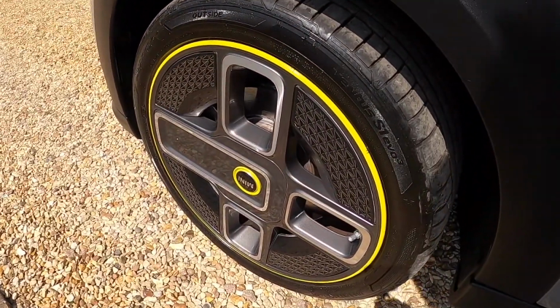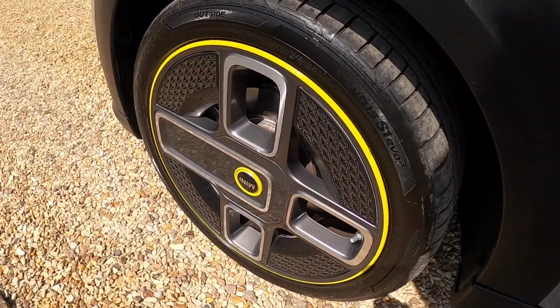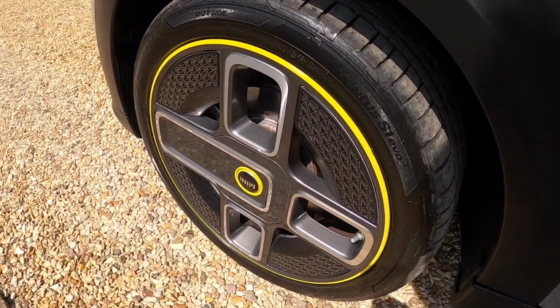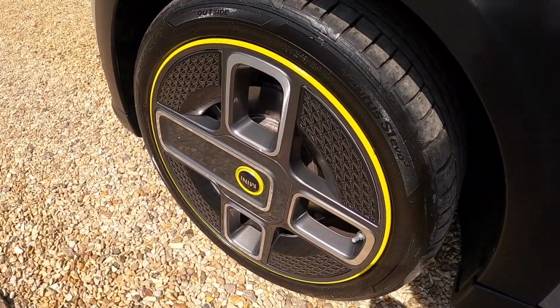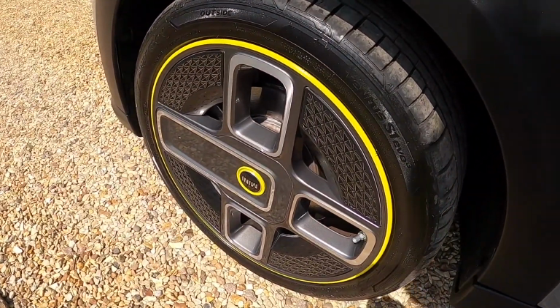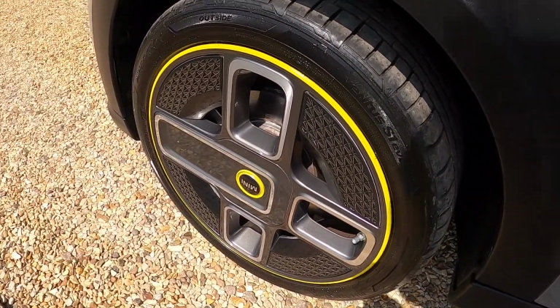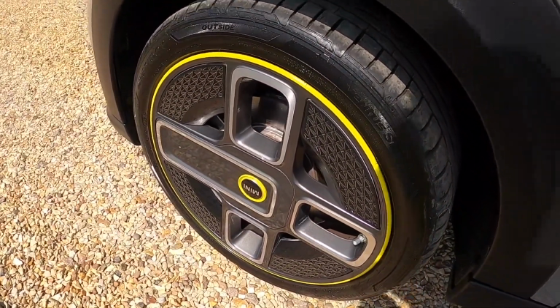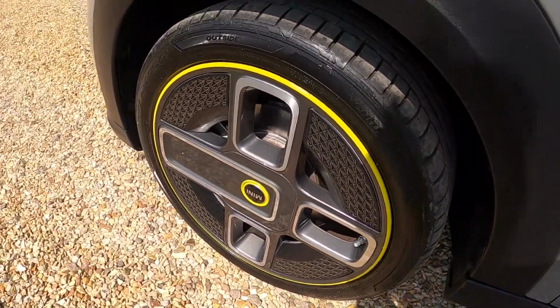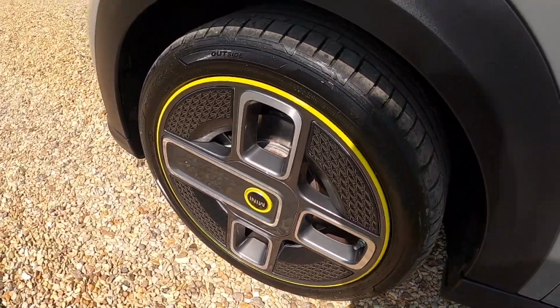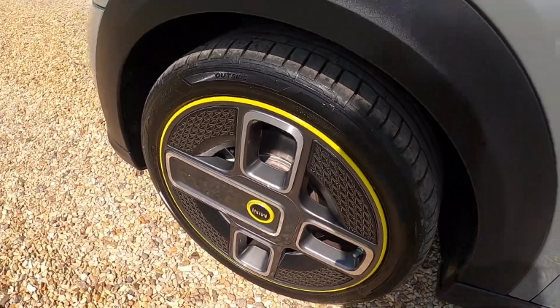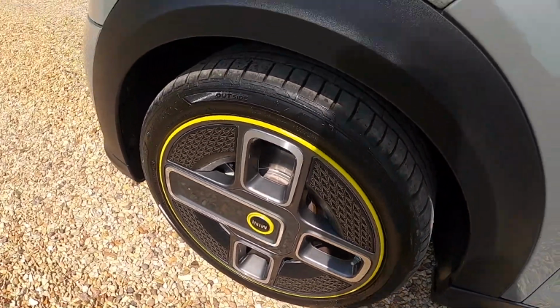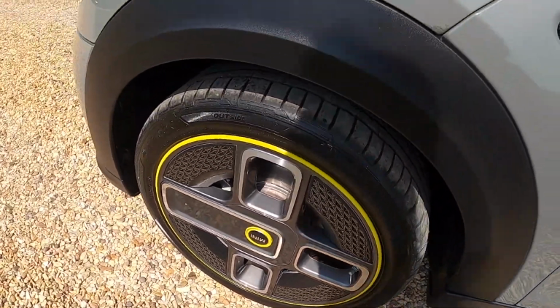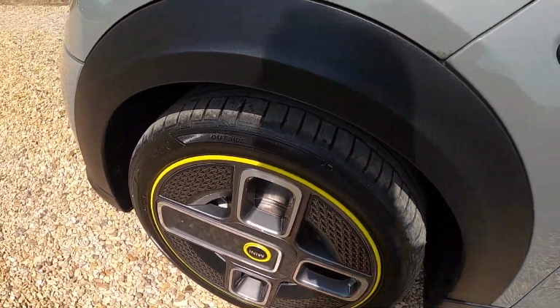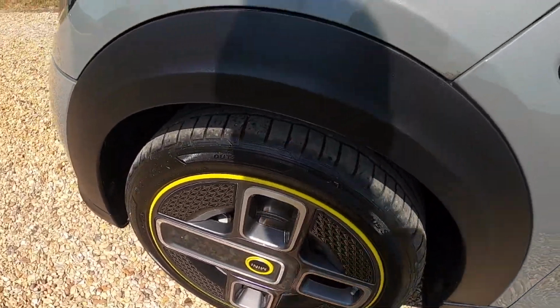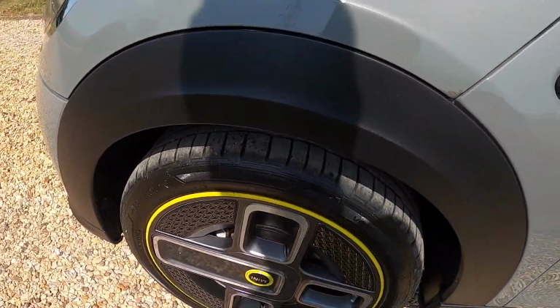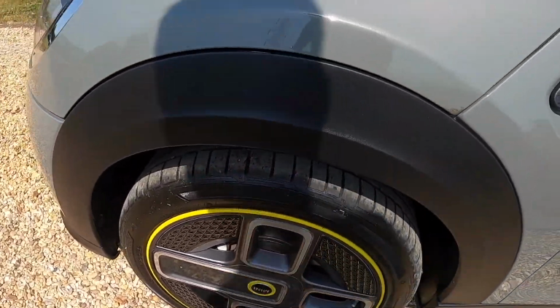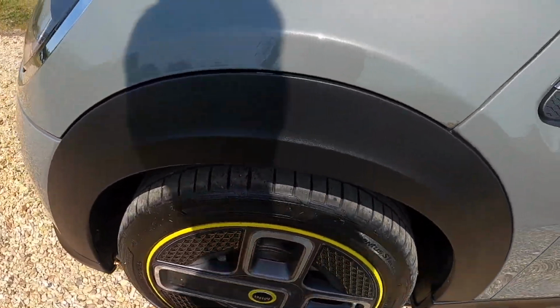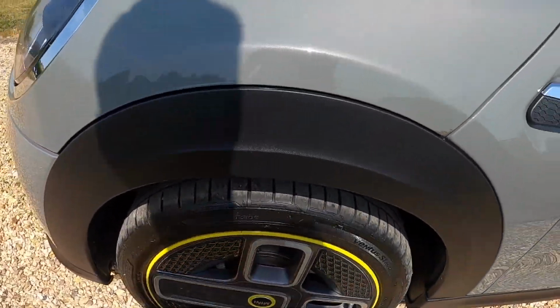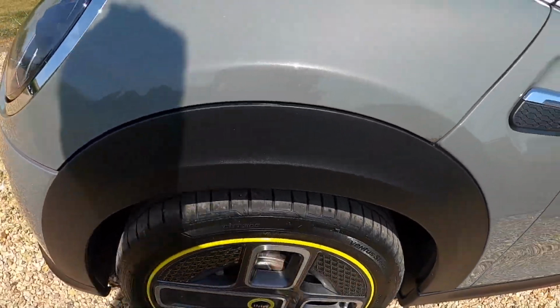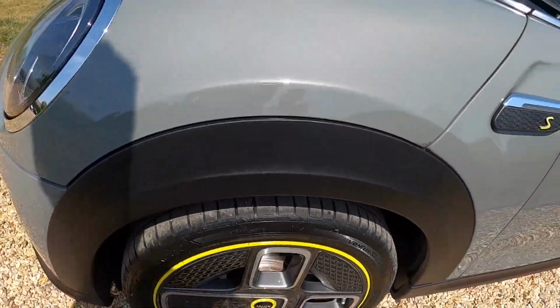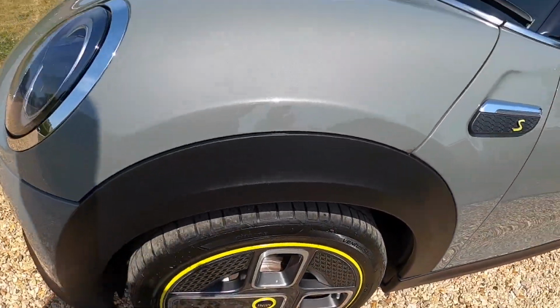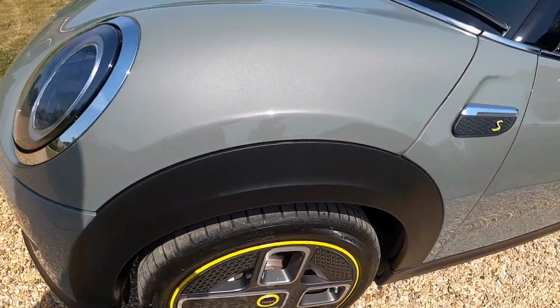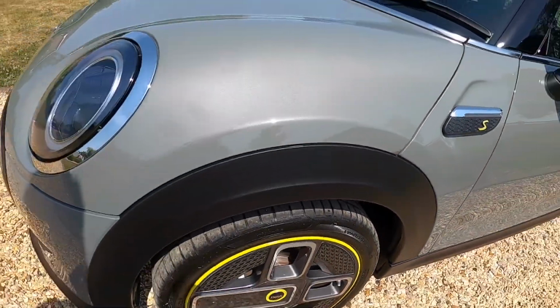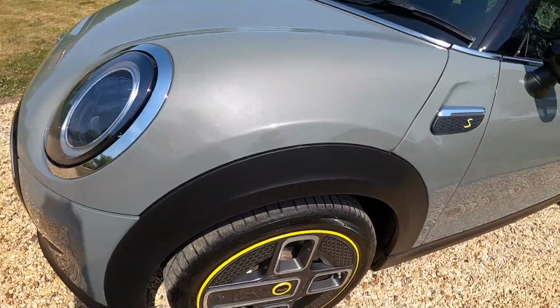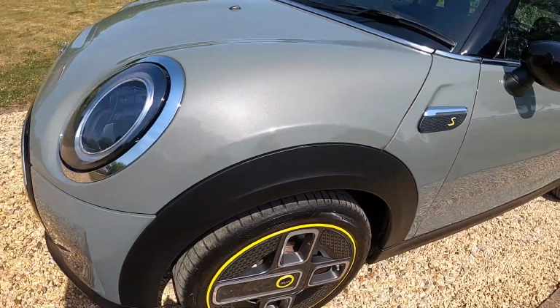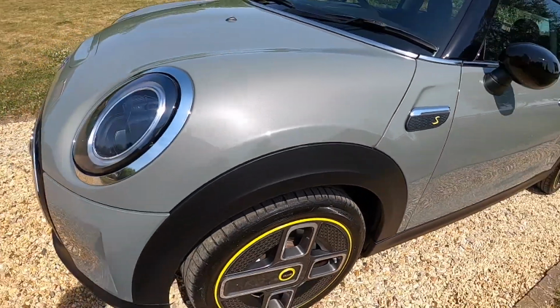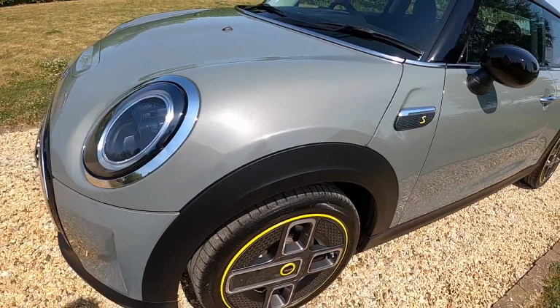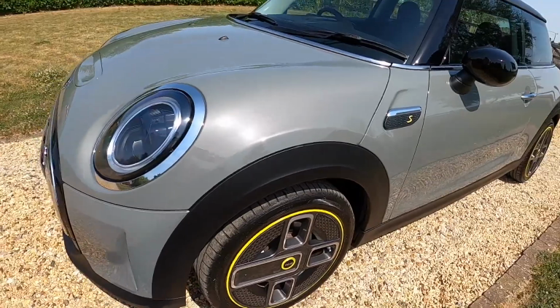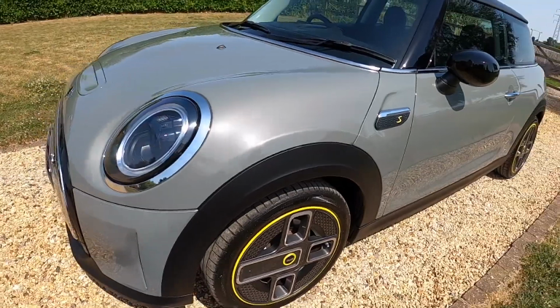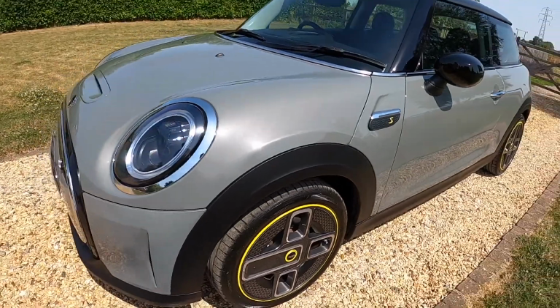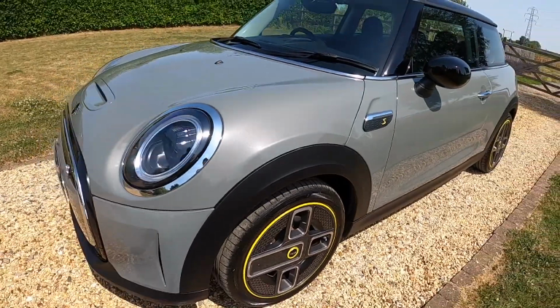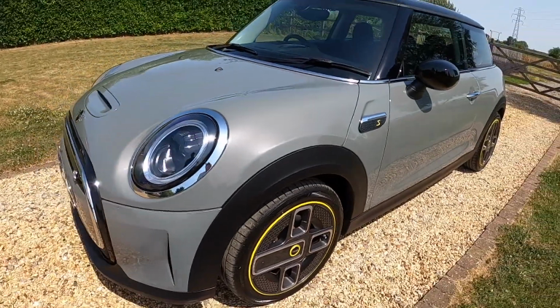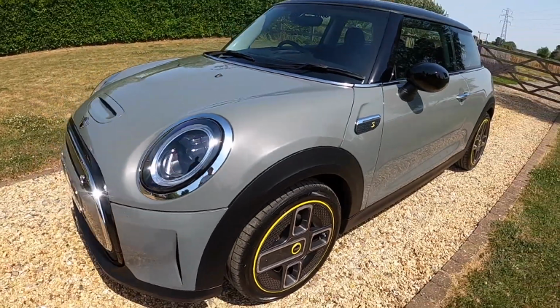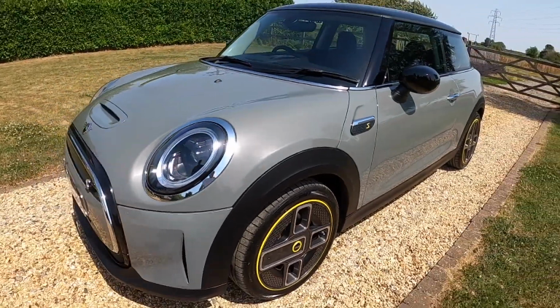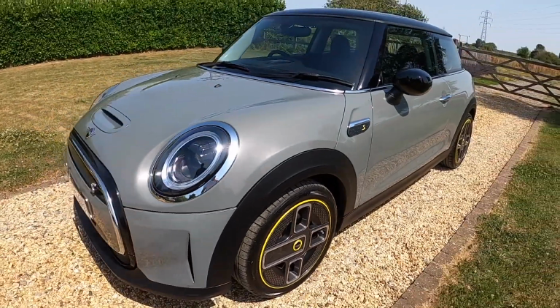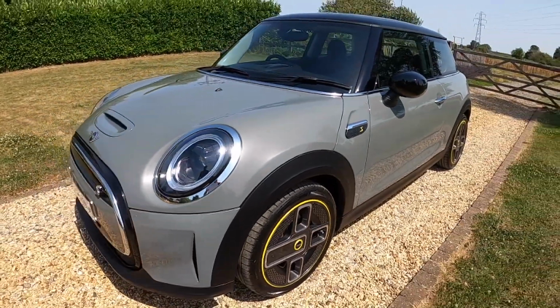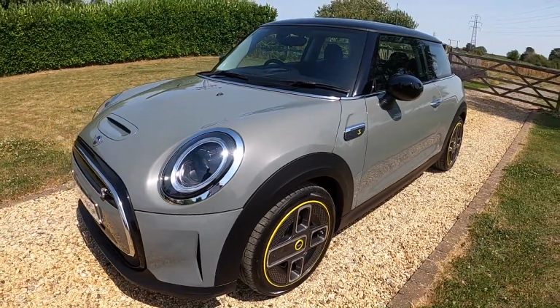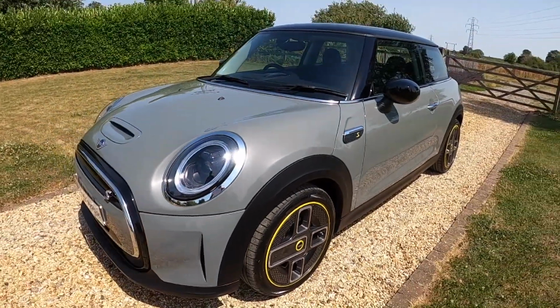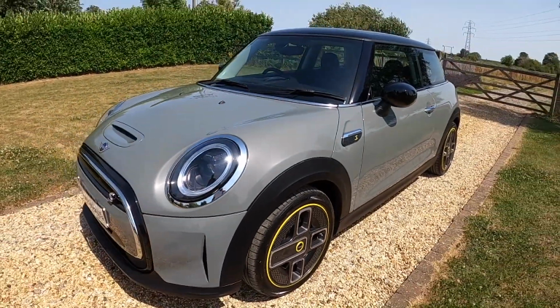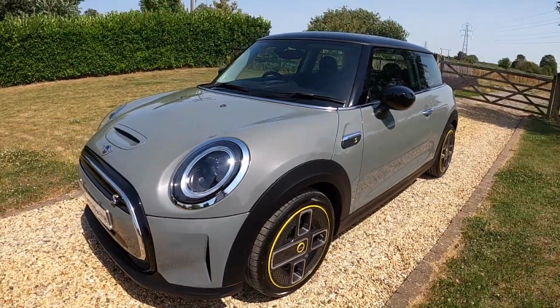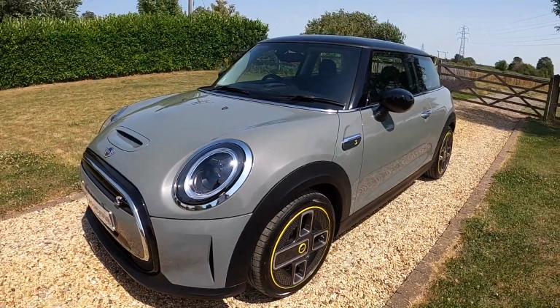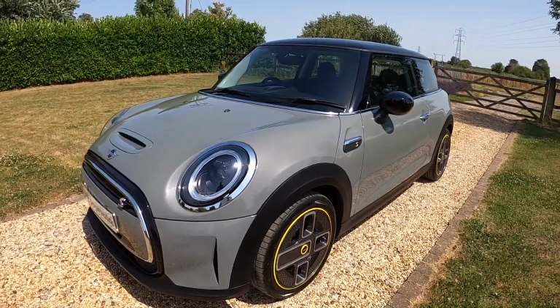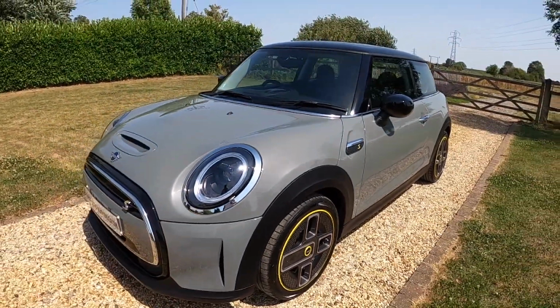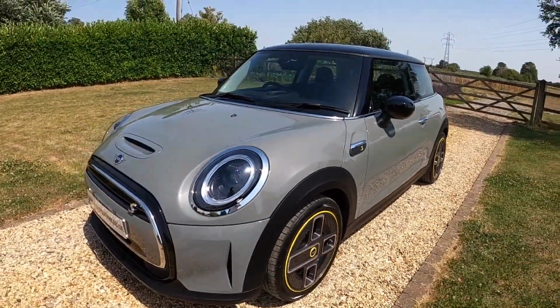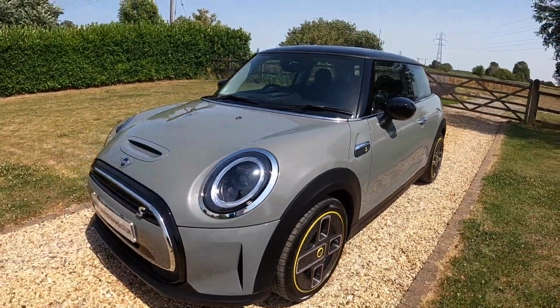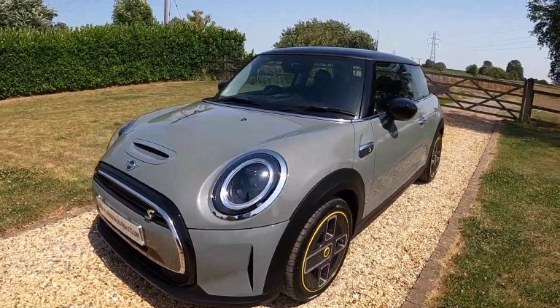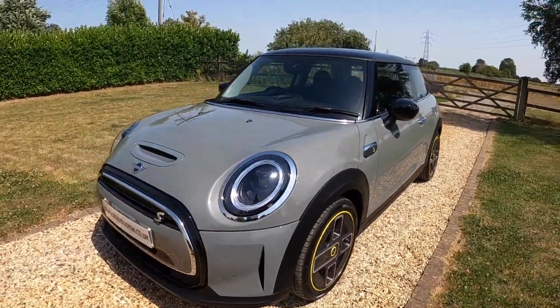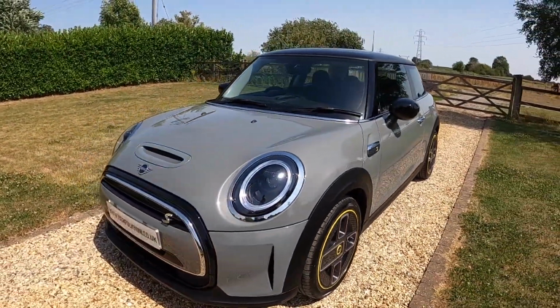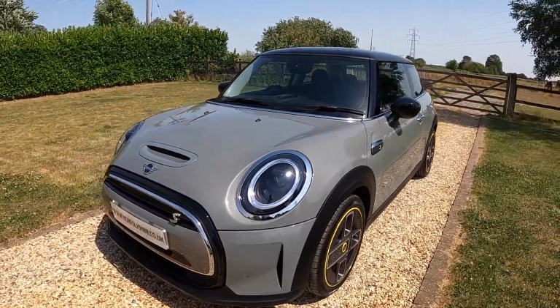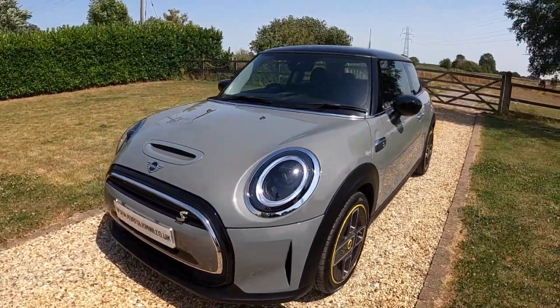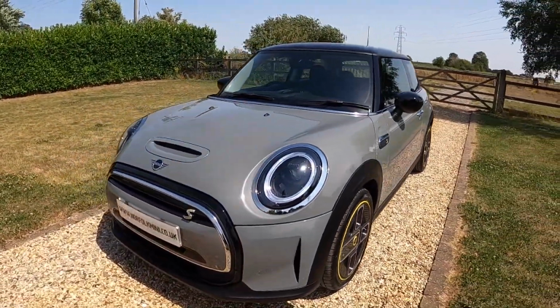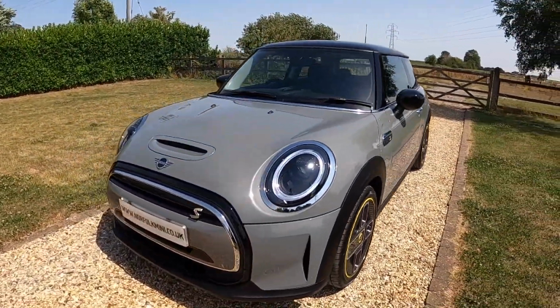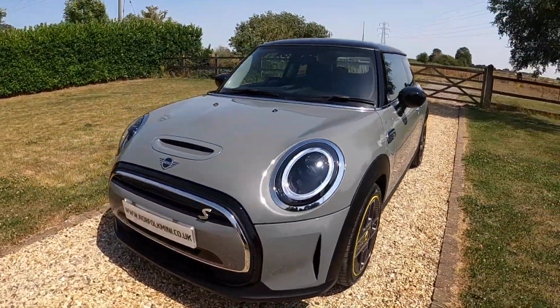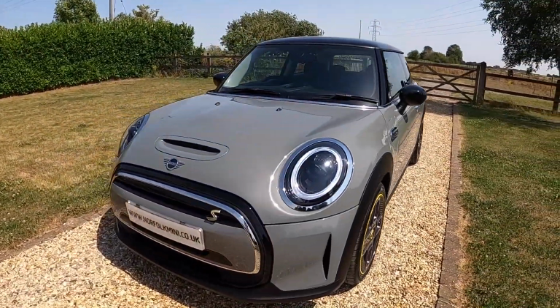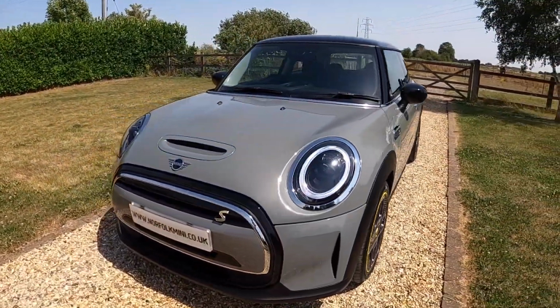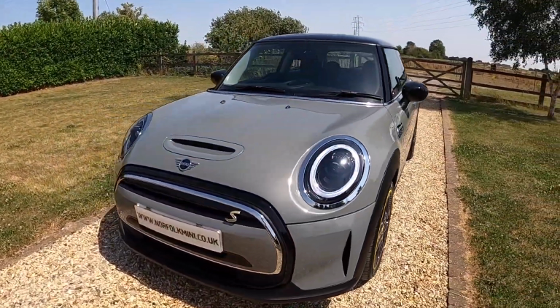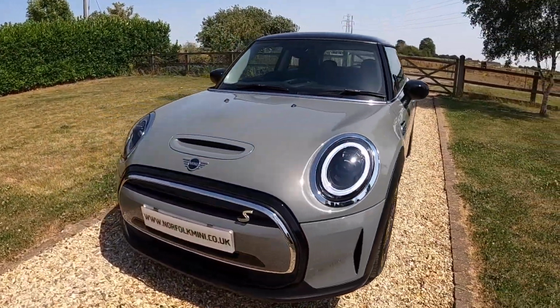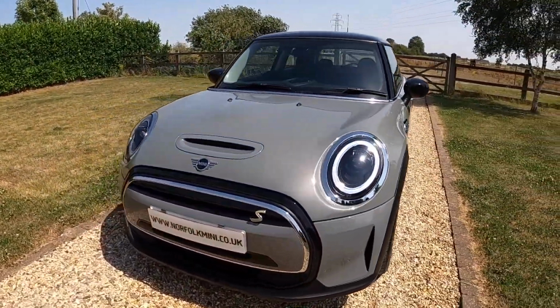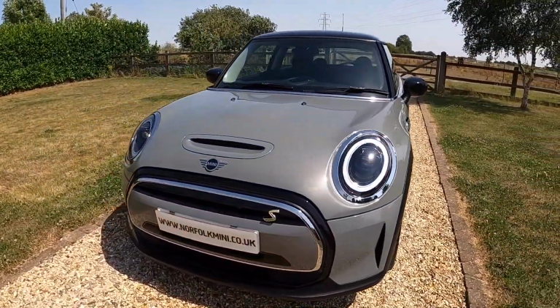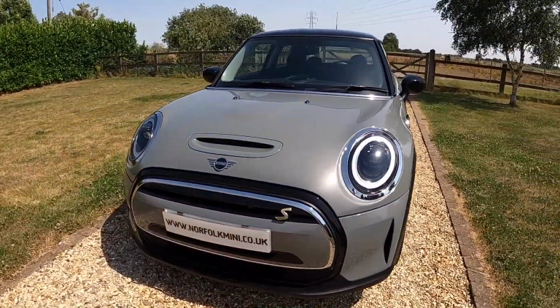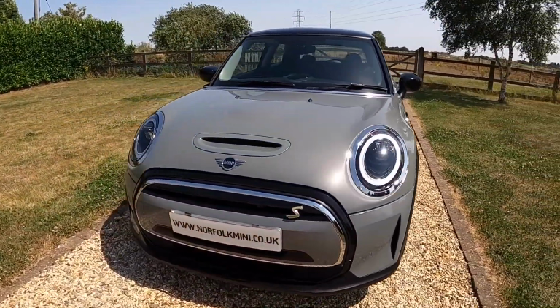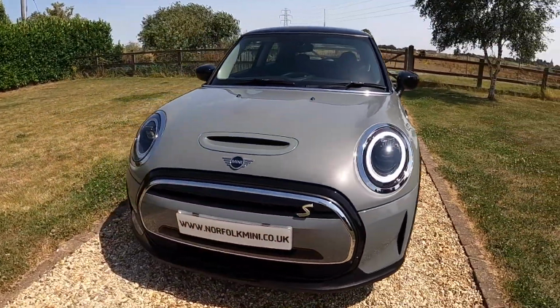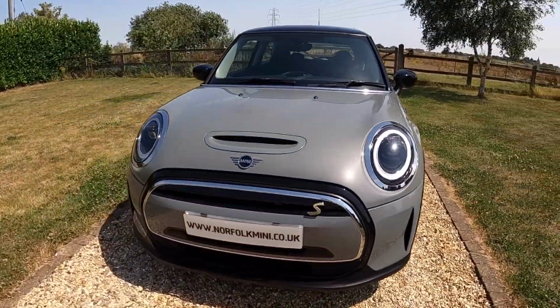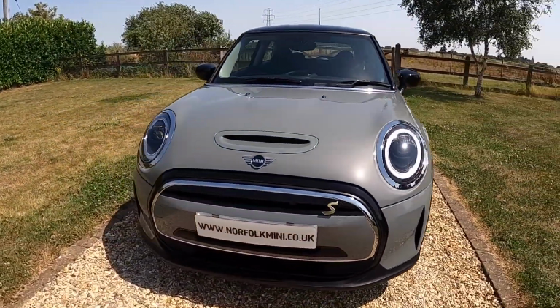The car comes with the balance of the Mini manufacturer's warranty, which will run through till April 2024.